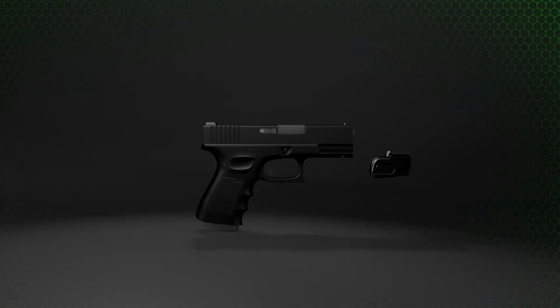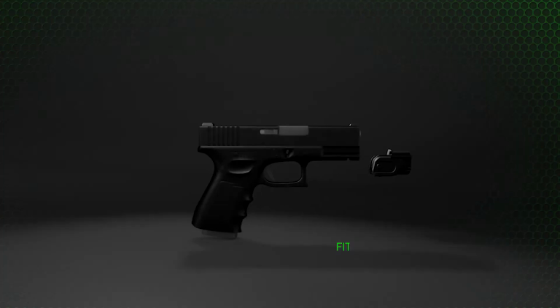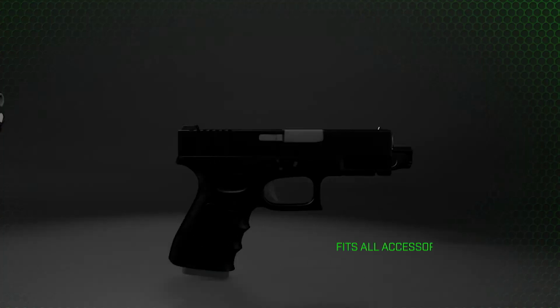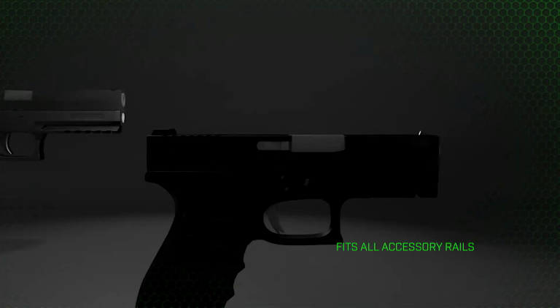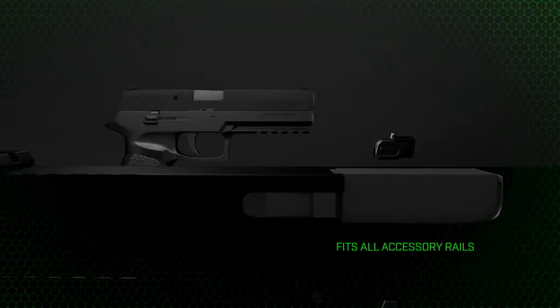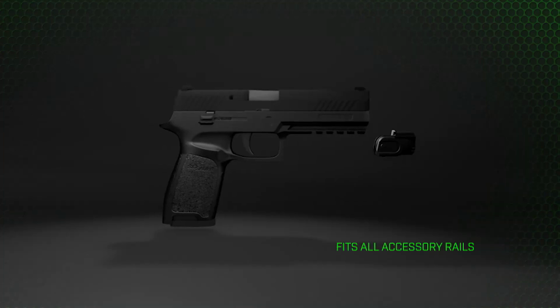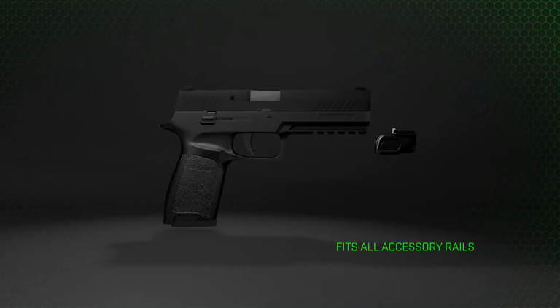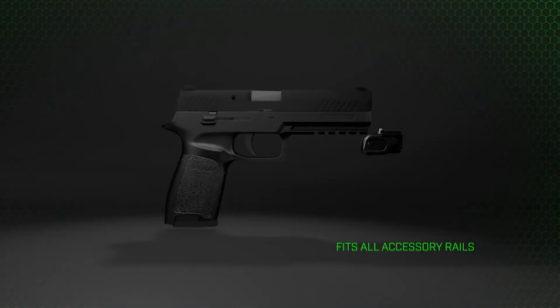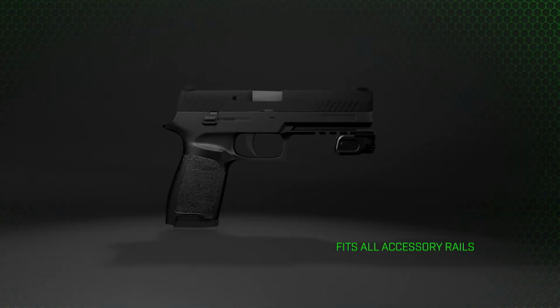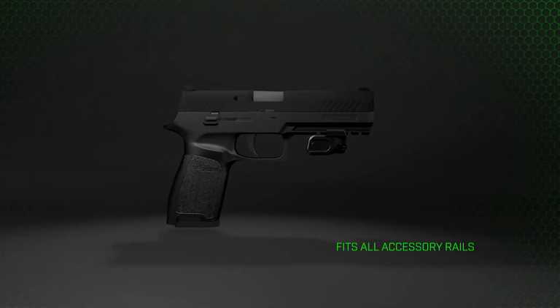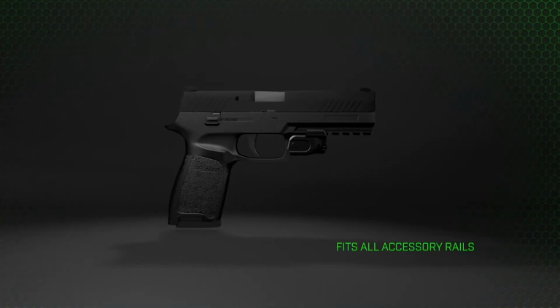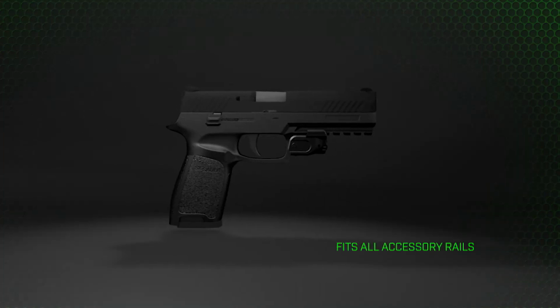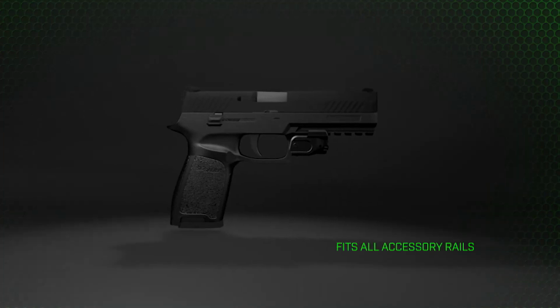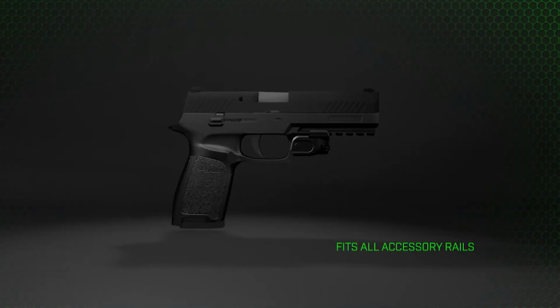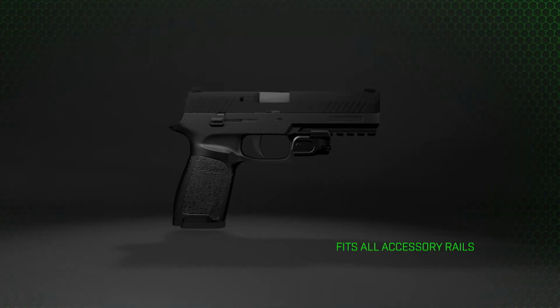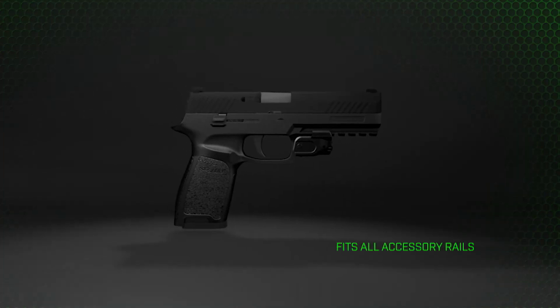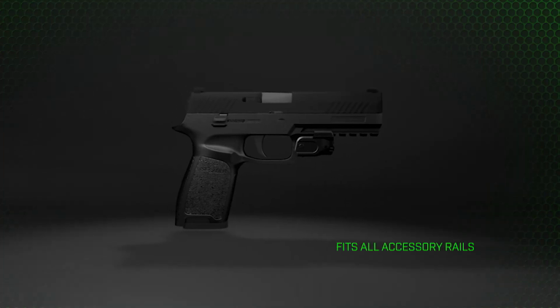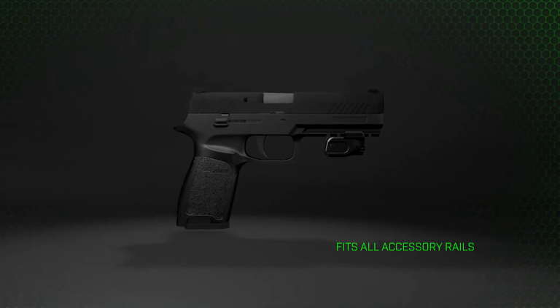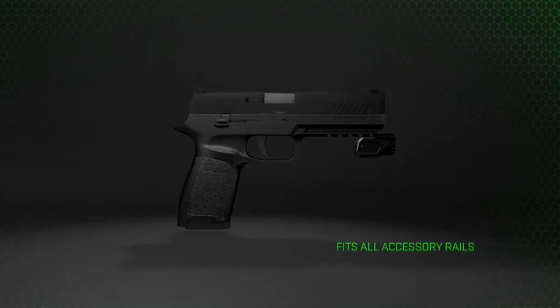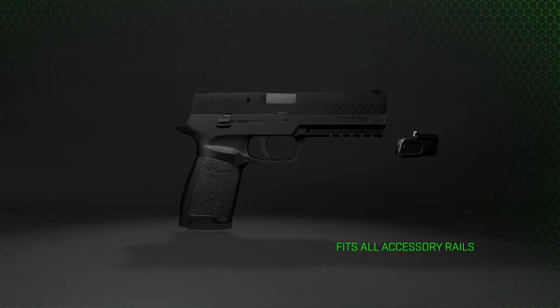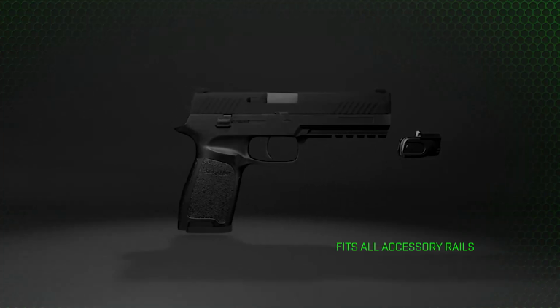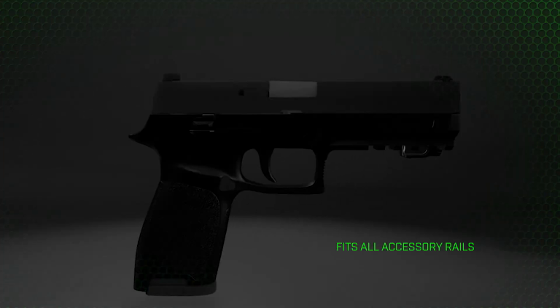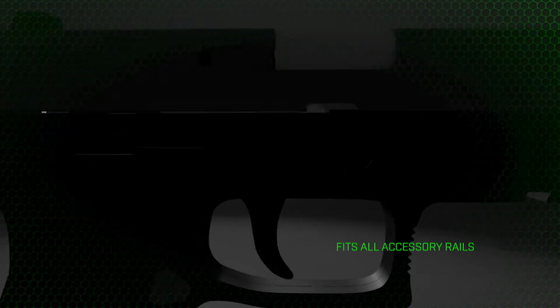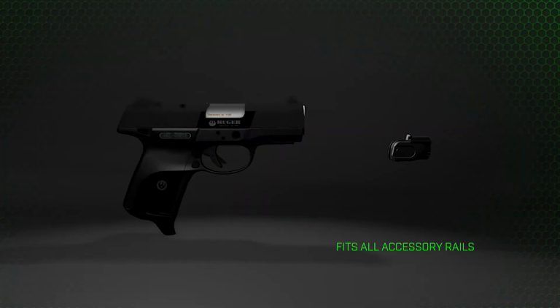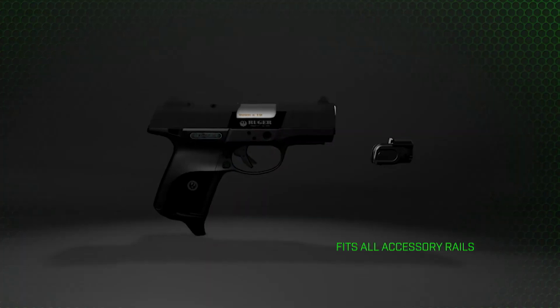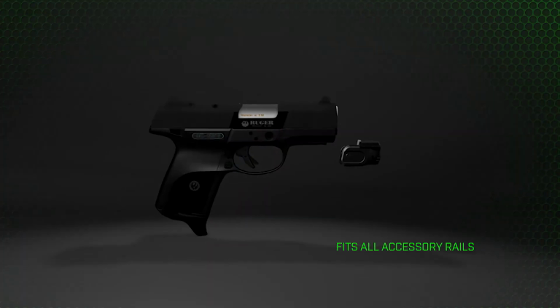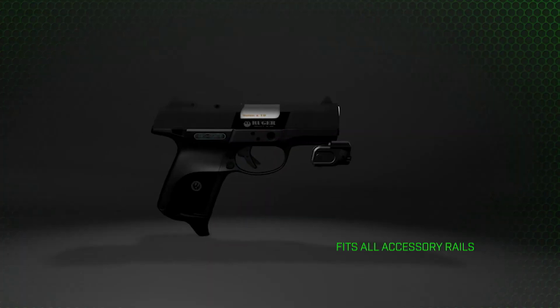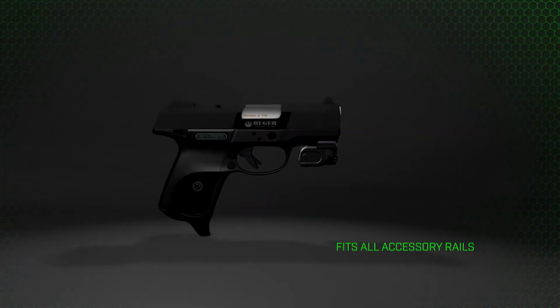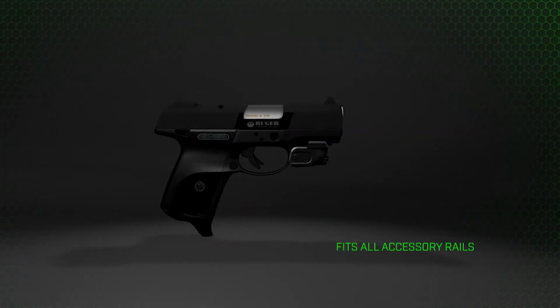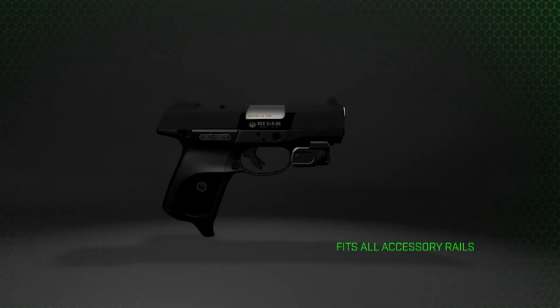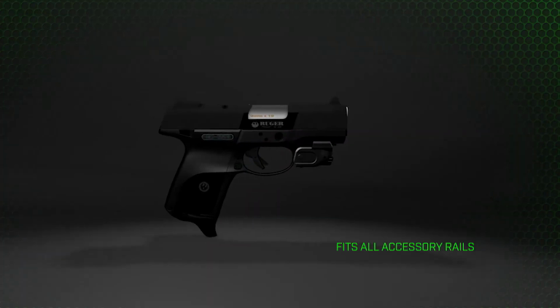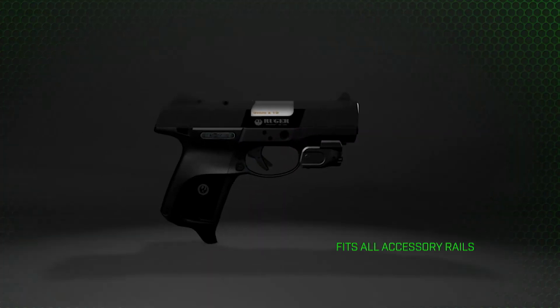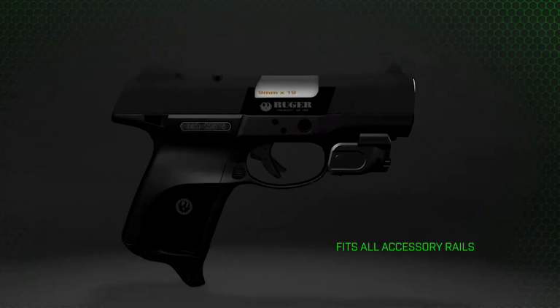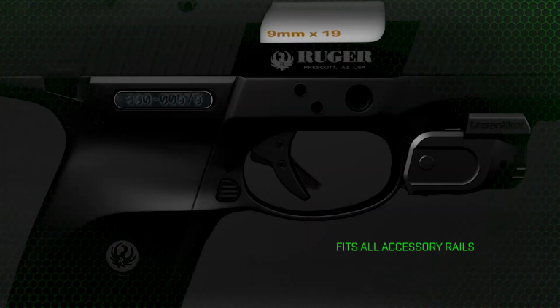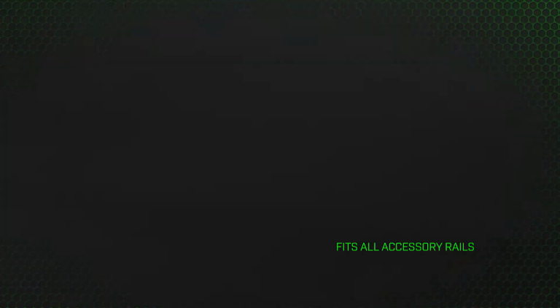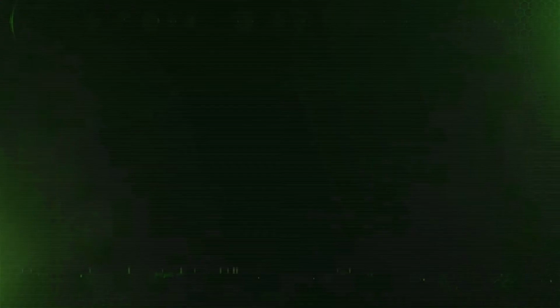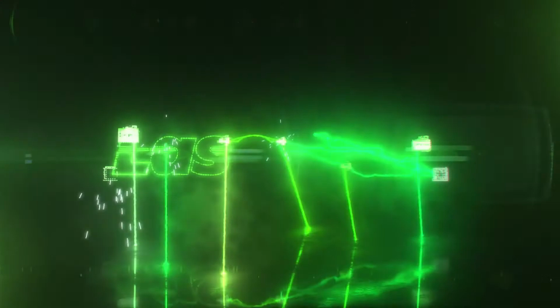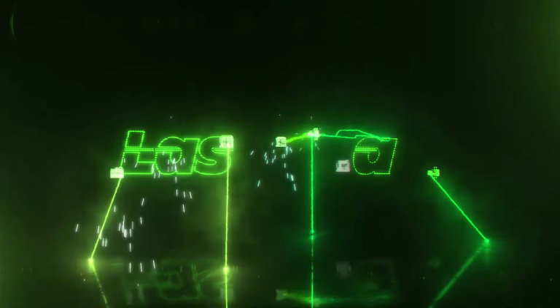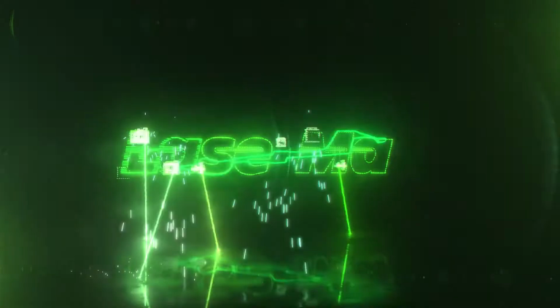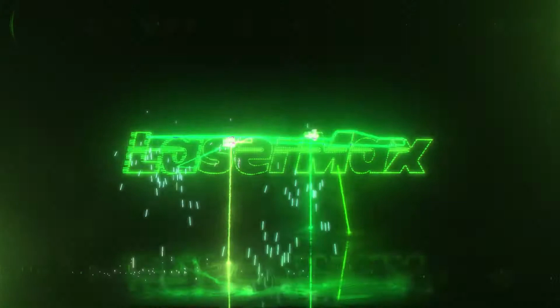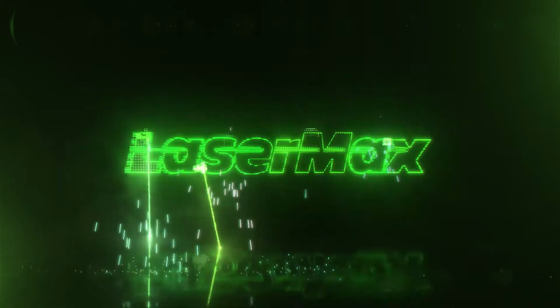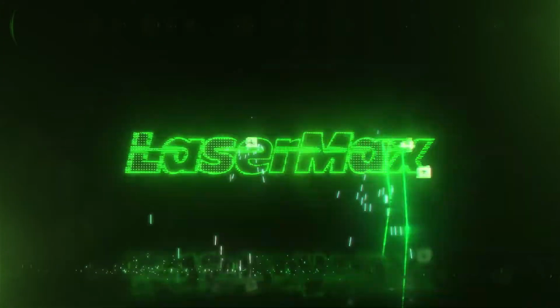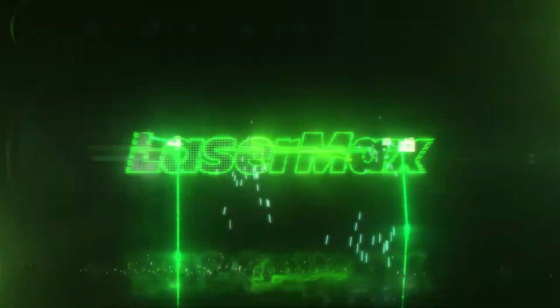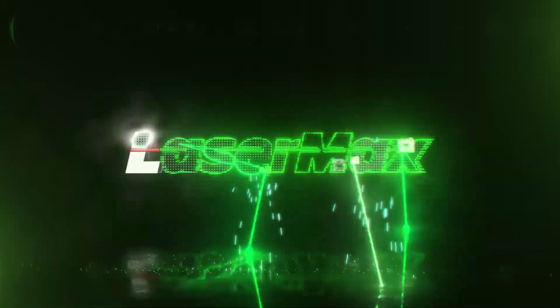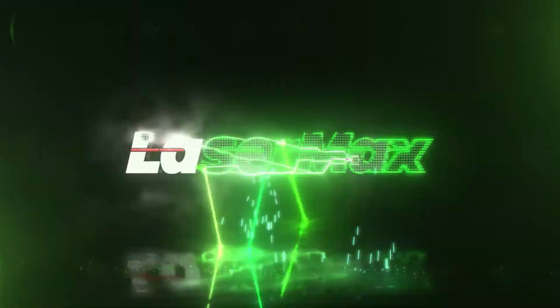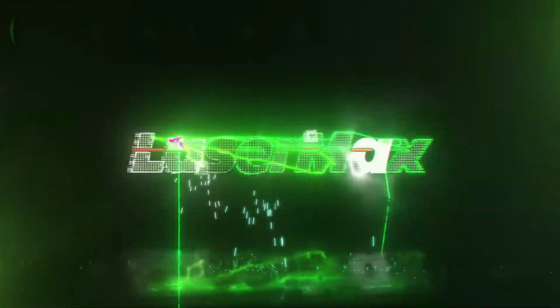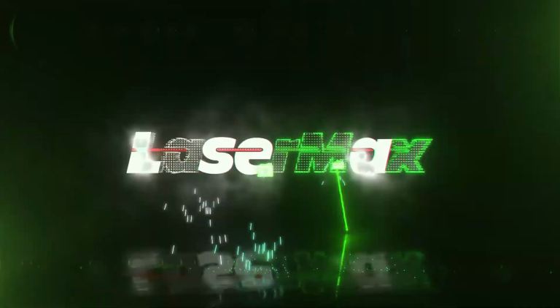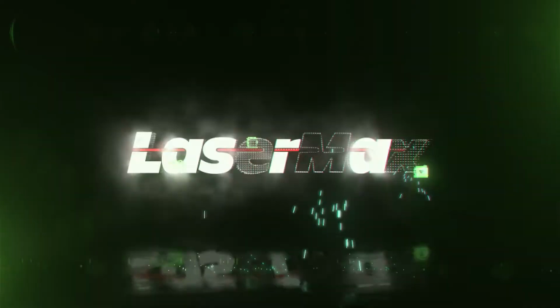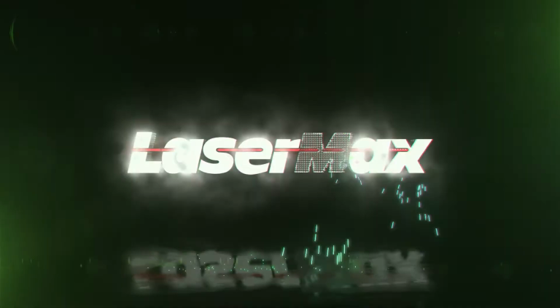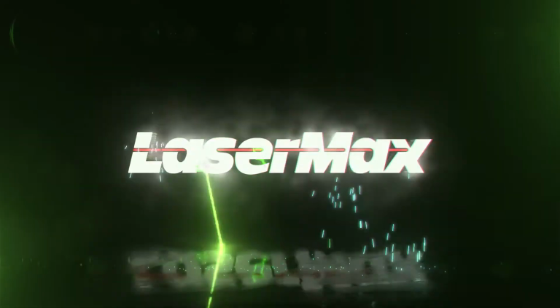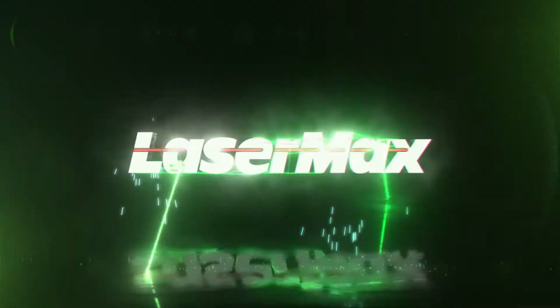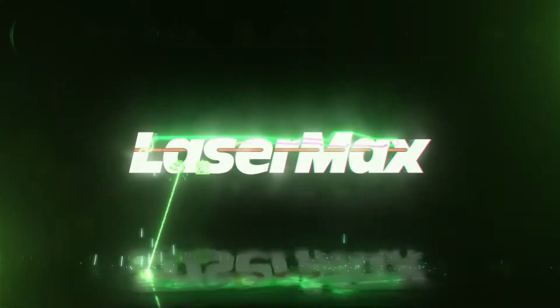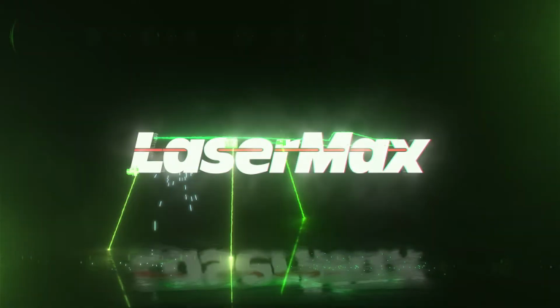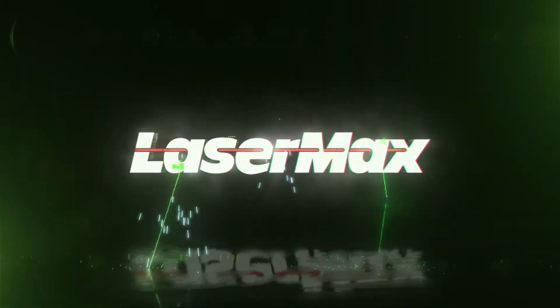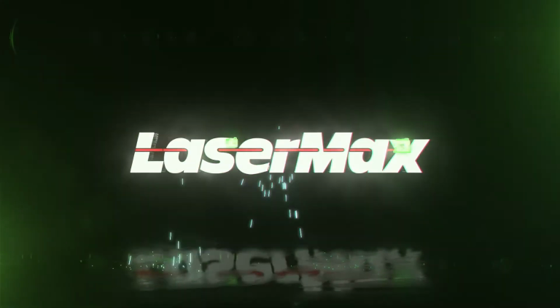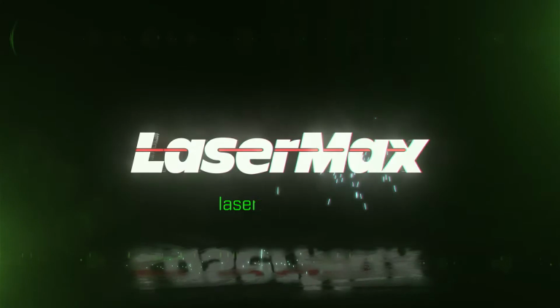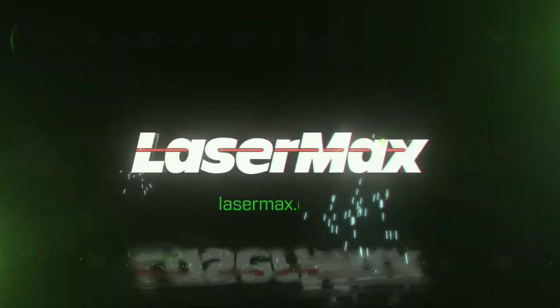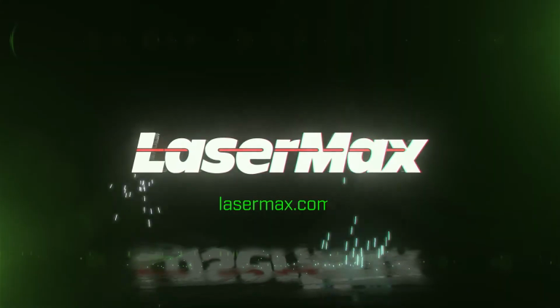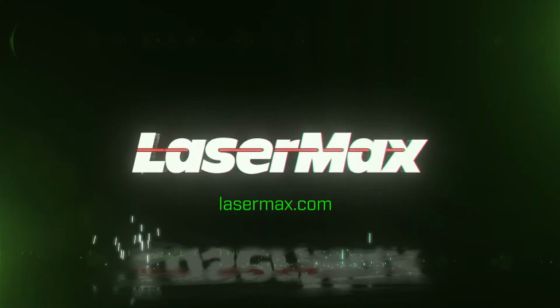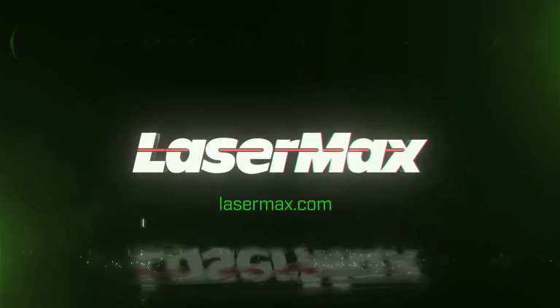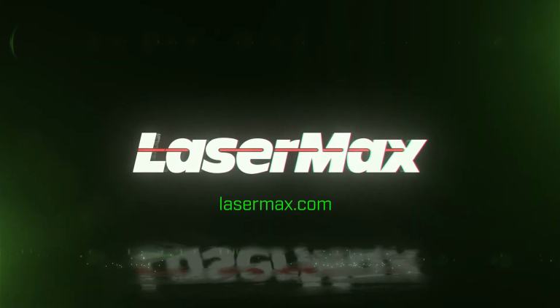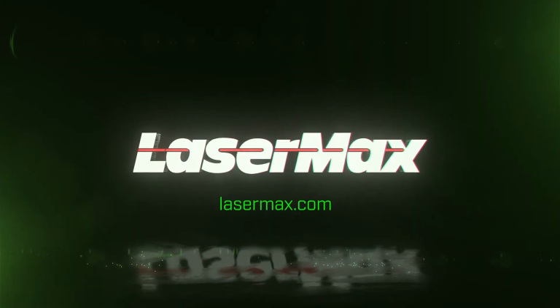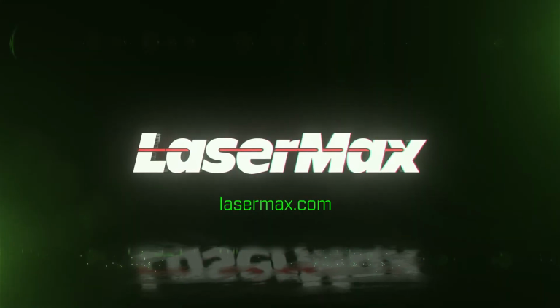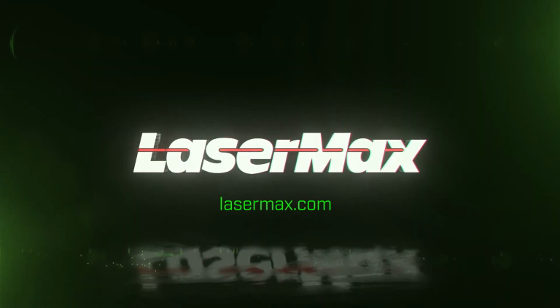Now available in the new rail-mounted lightning series. LaserMax. Get a grip on the speed you need.